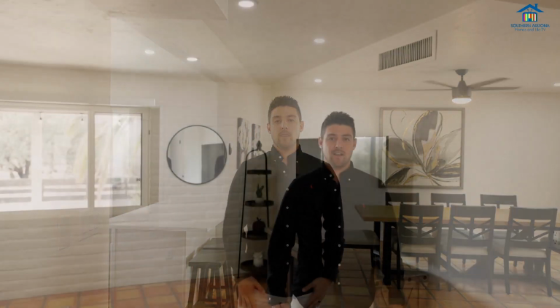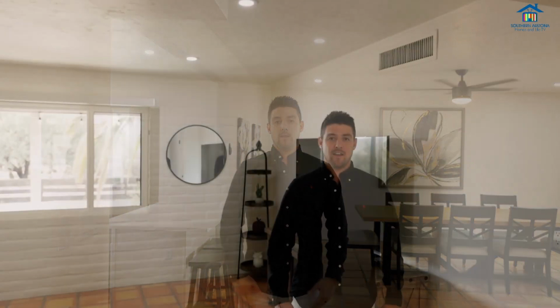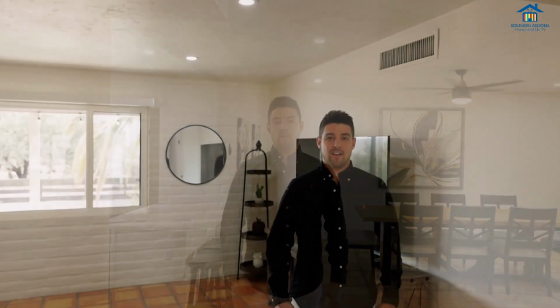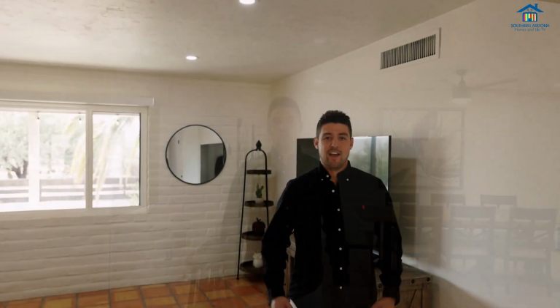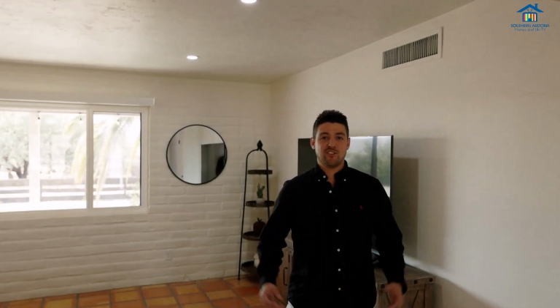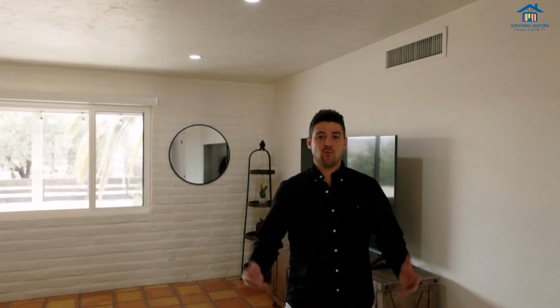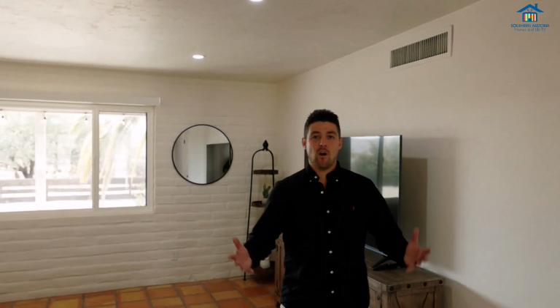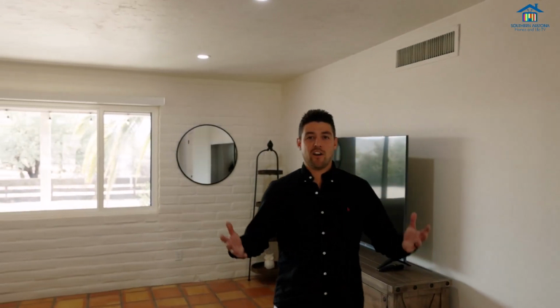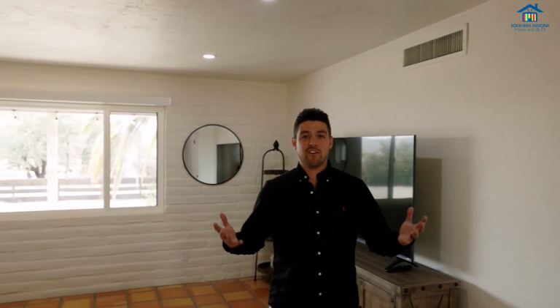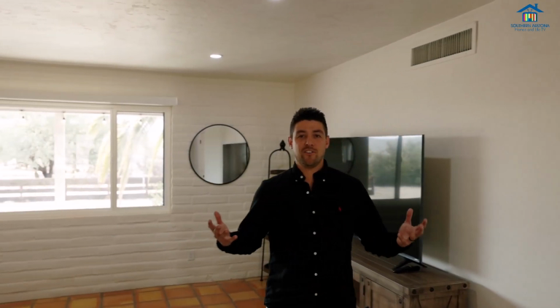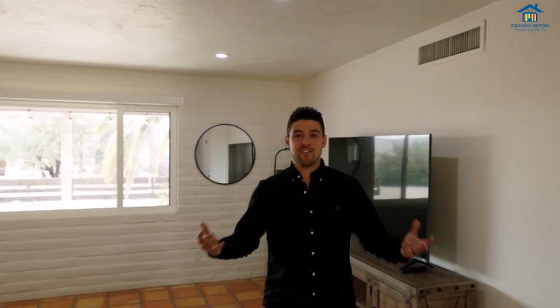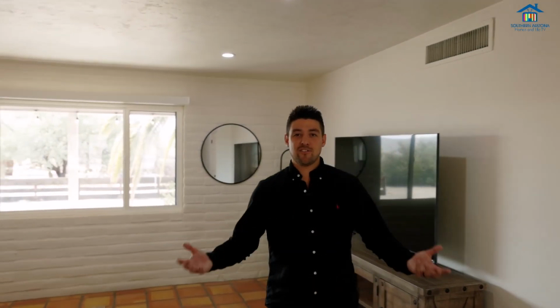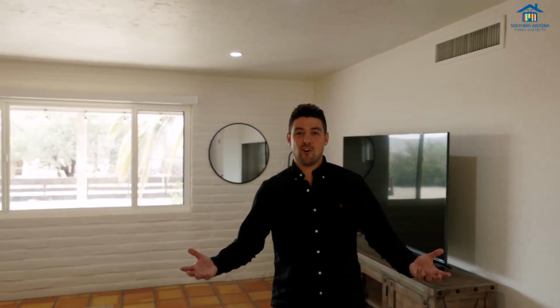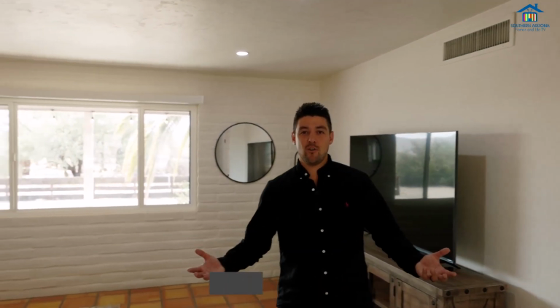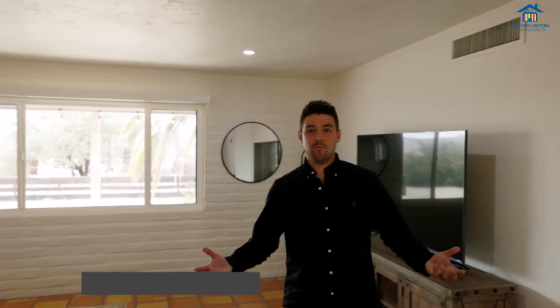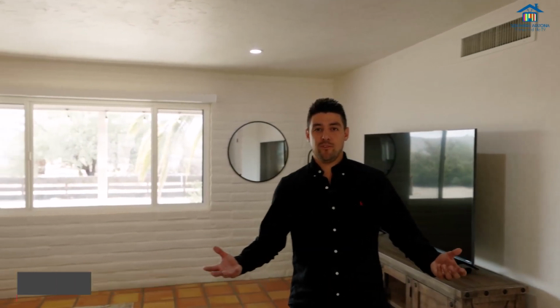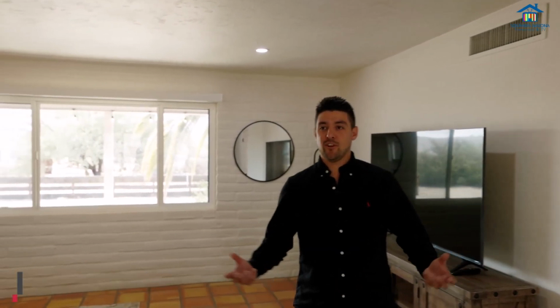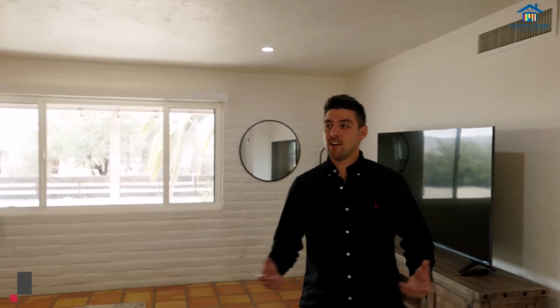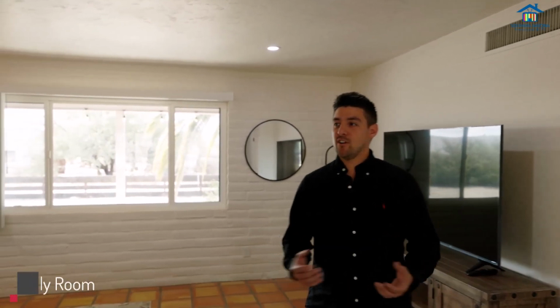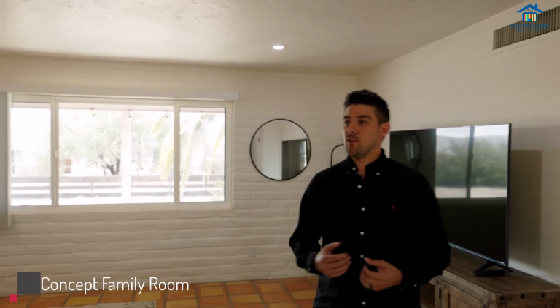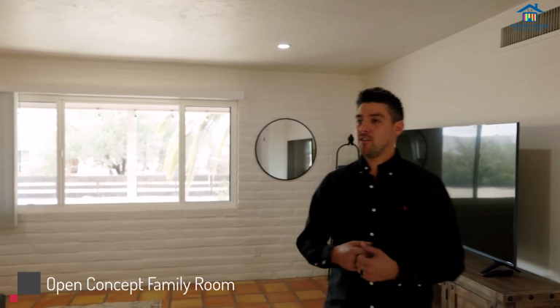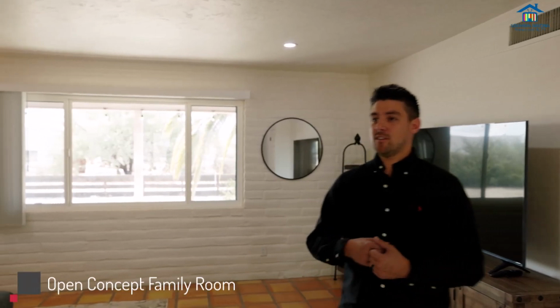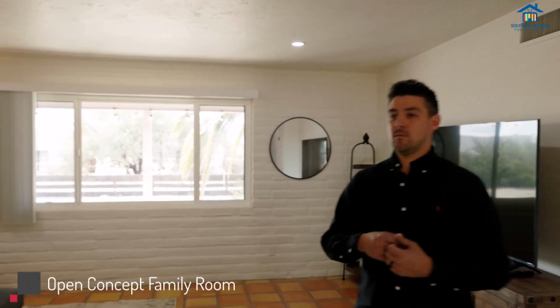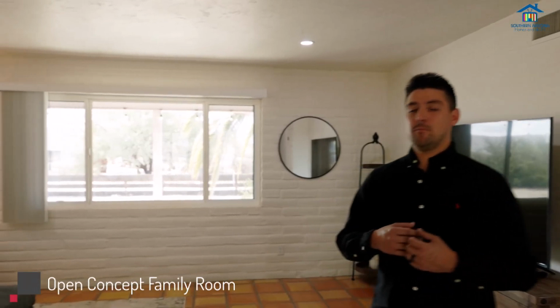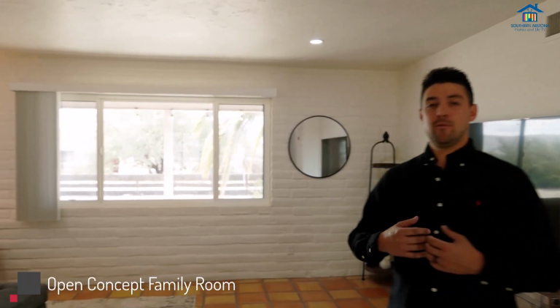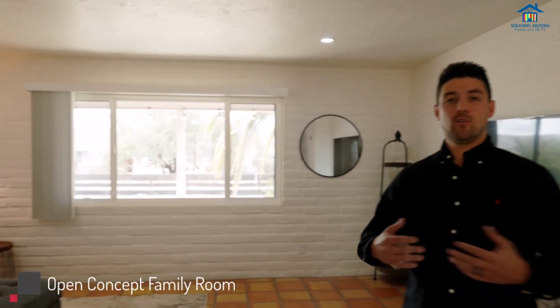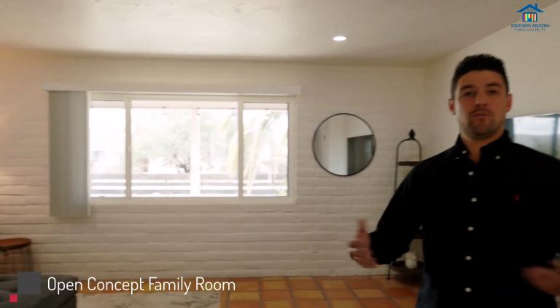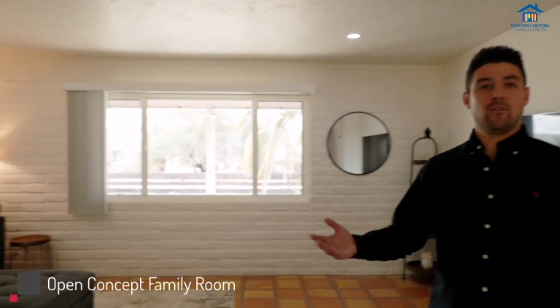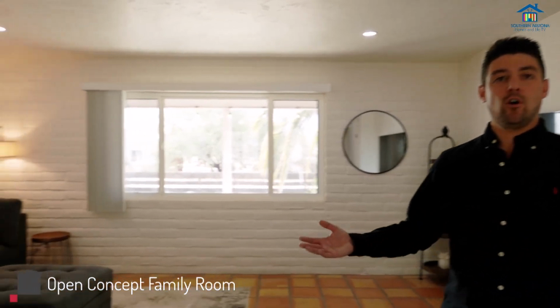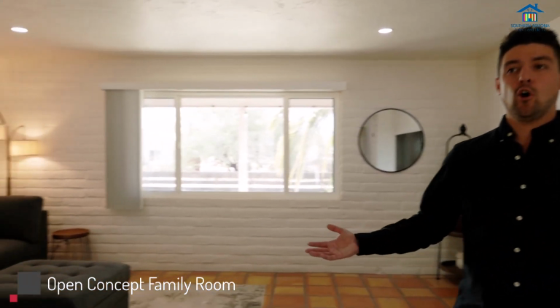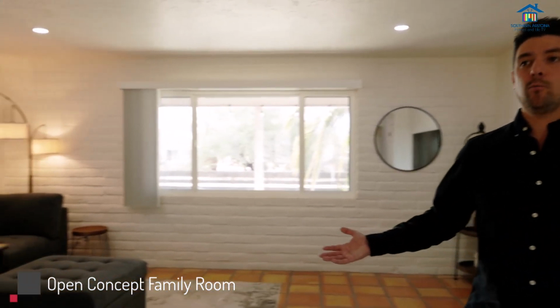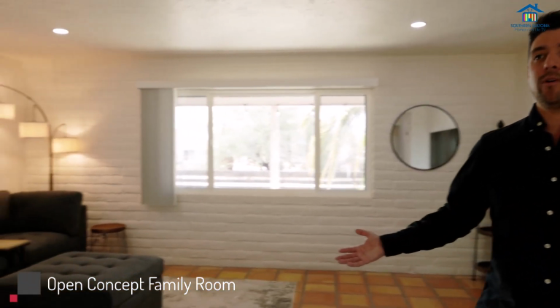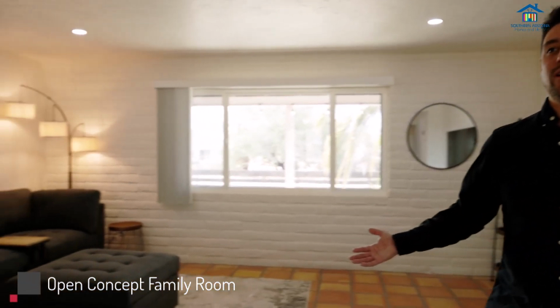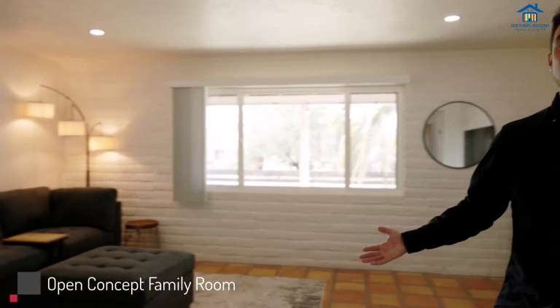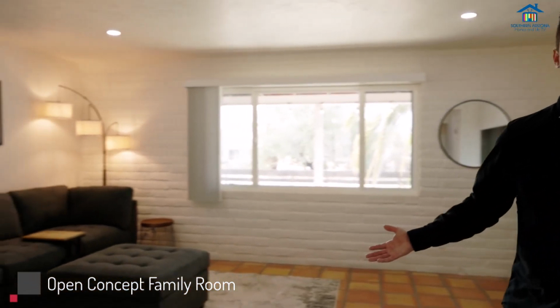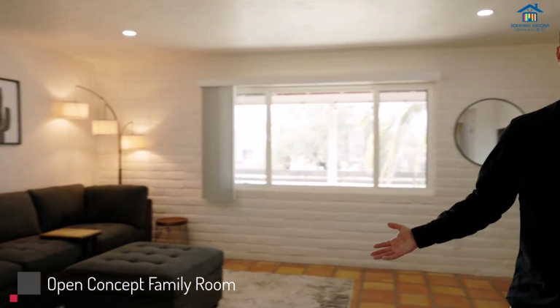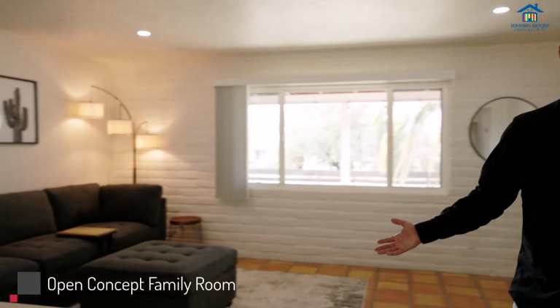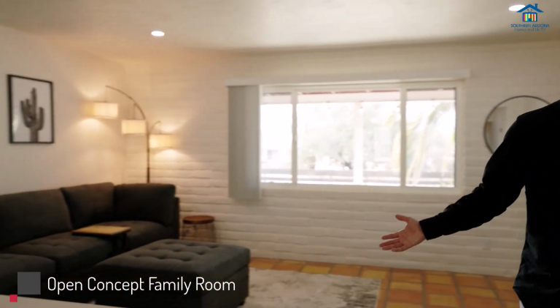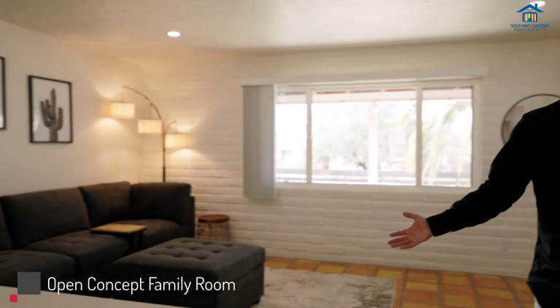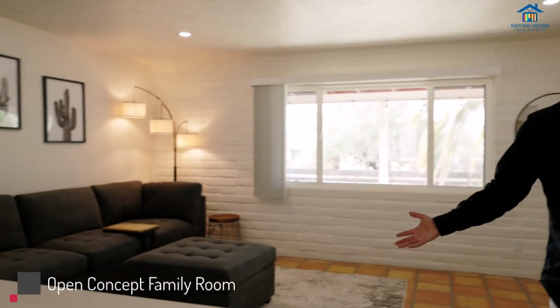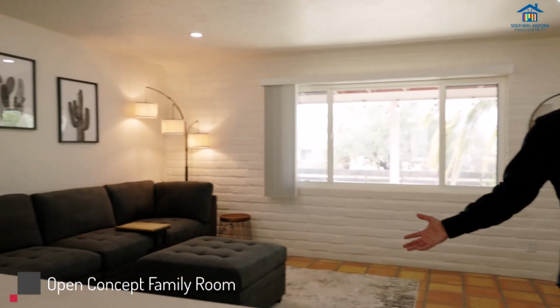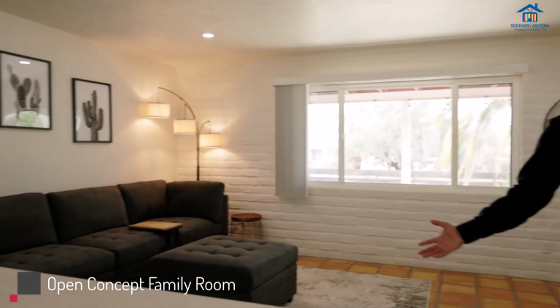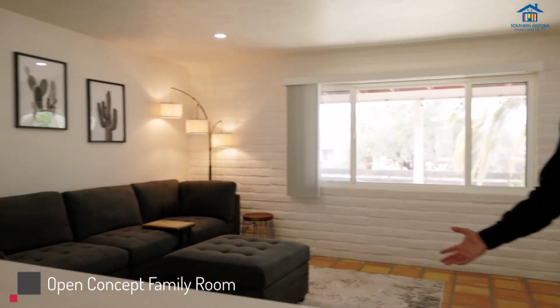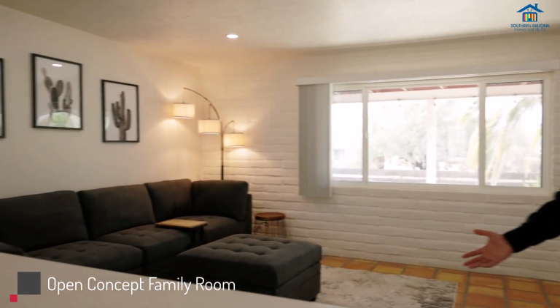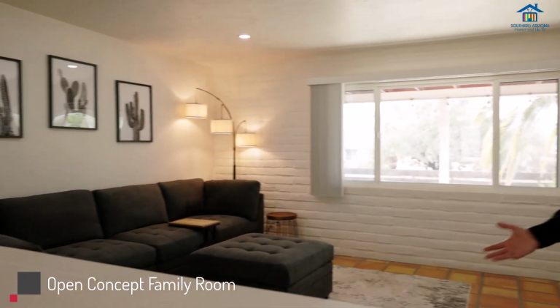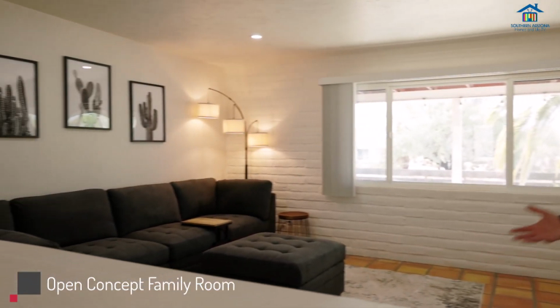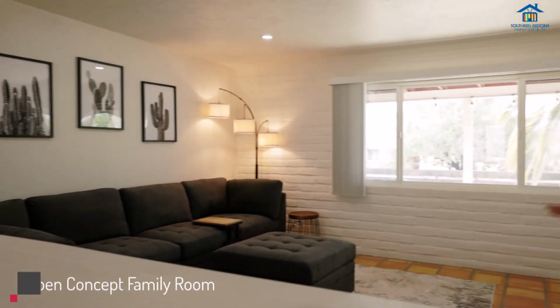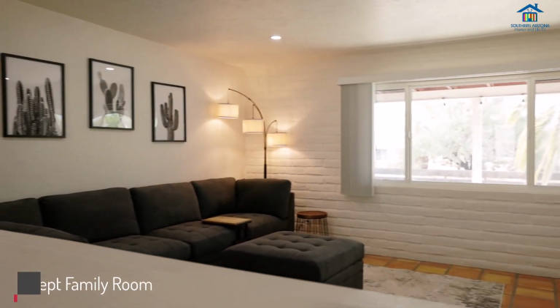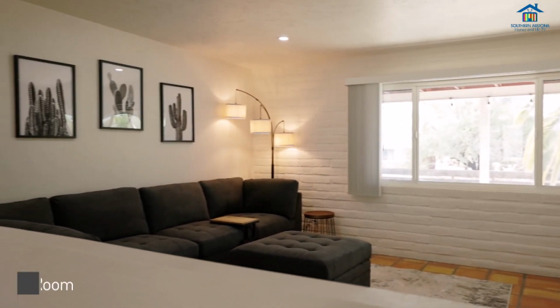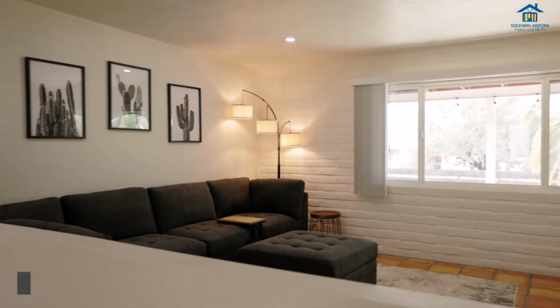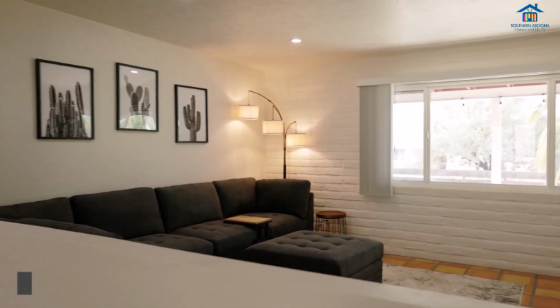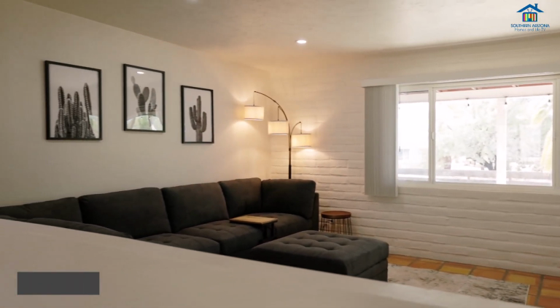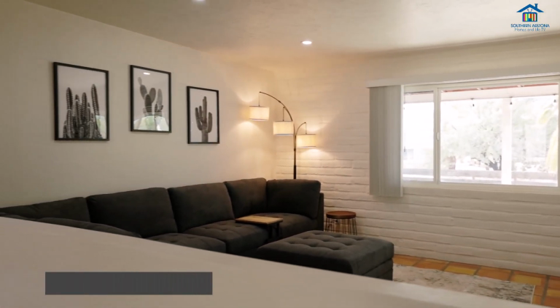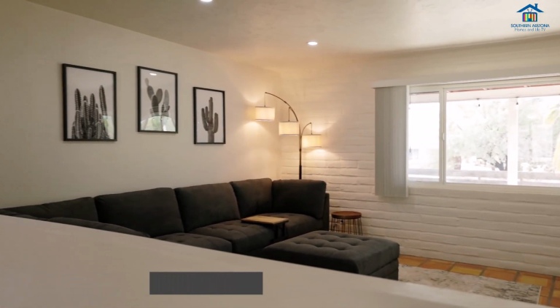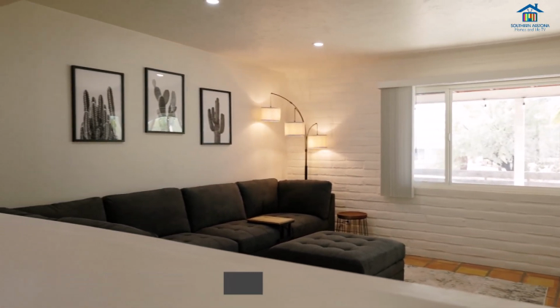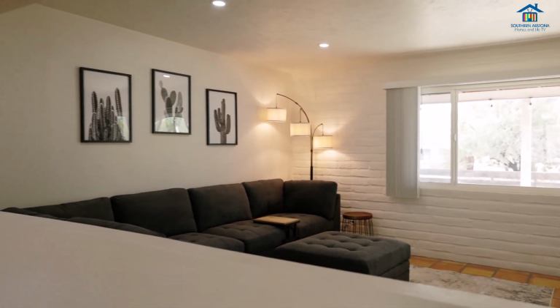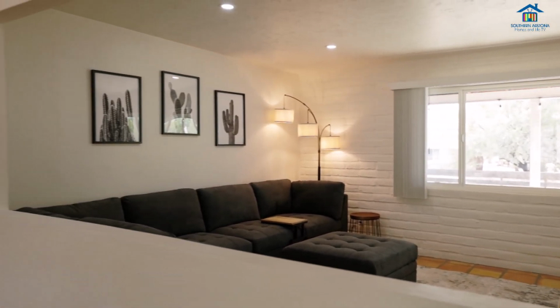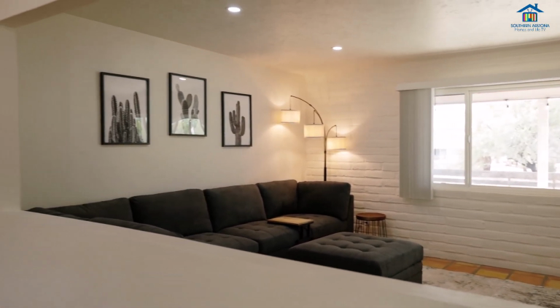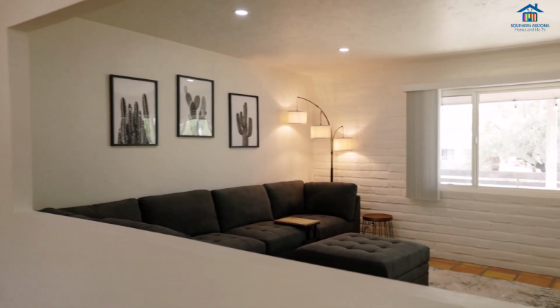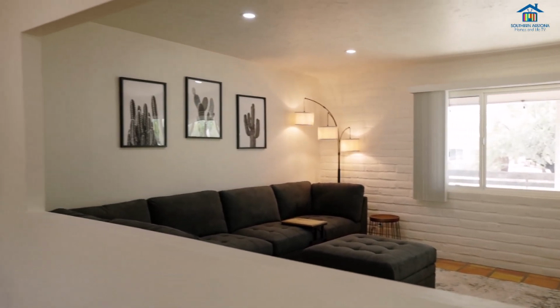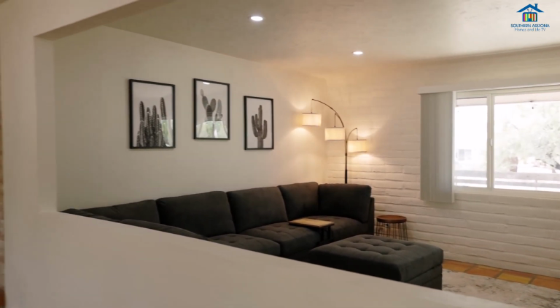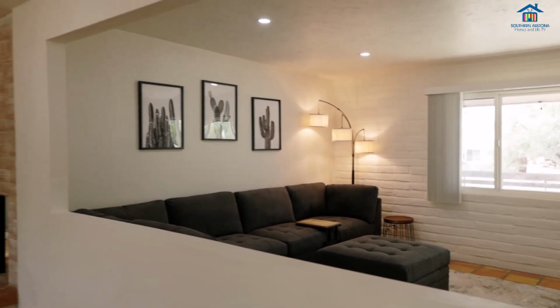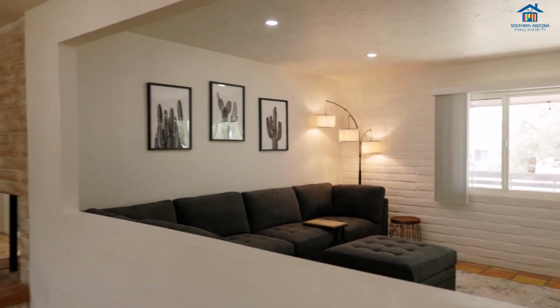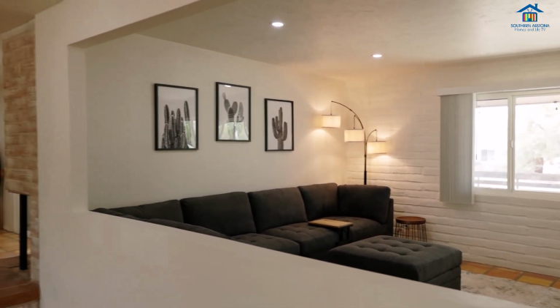As you walk into this home, you're going to notice a beautiful open concept — a great family room with views.